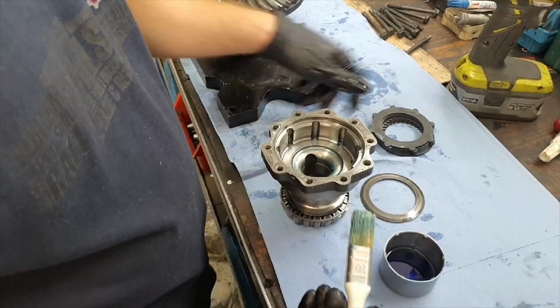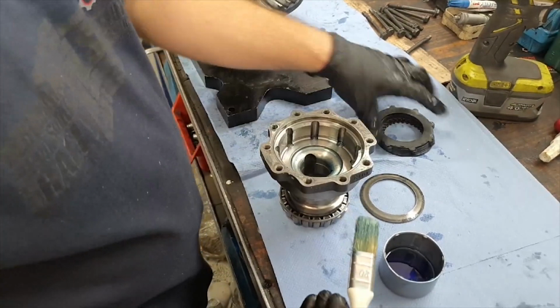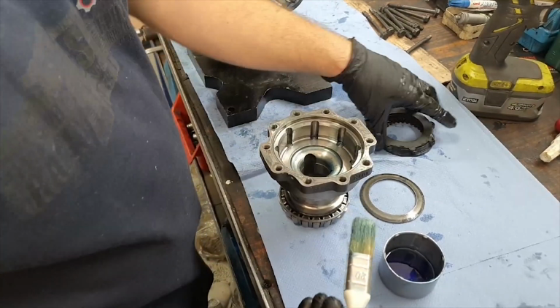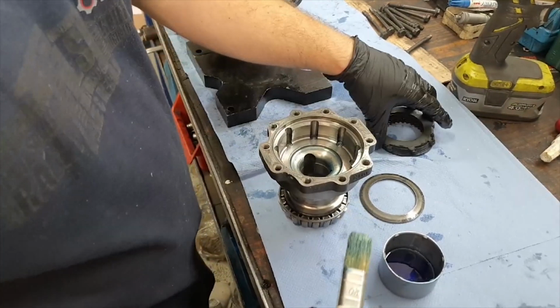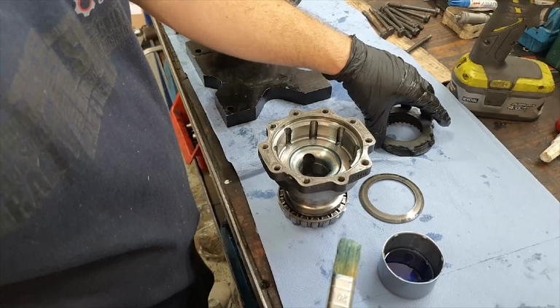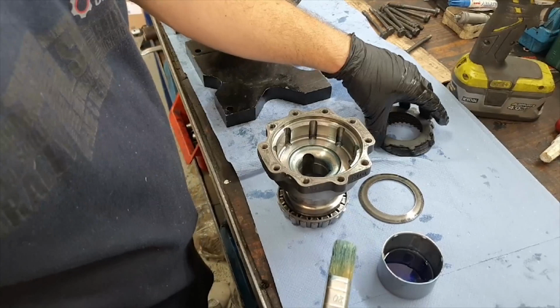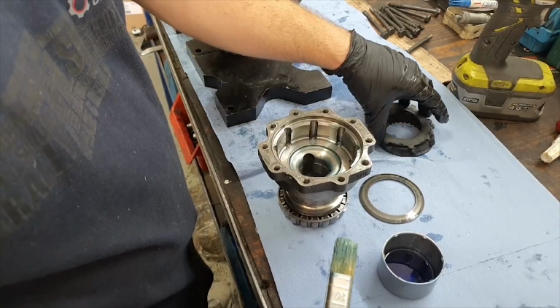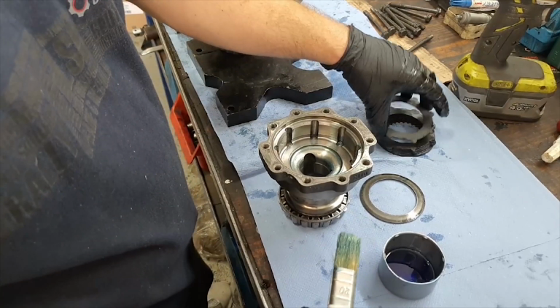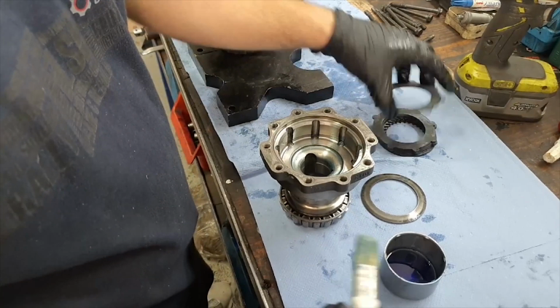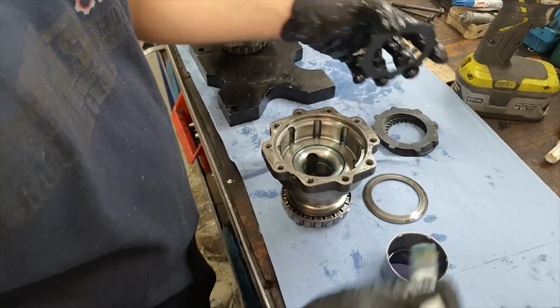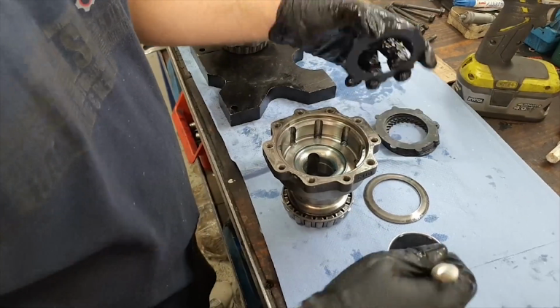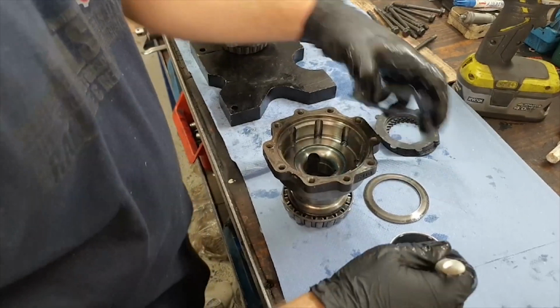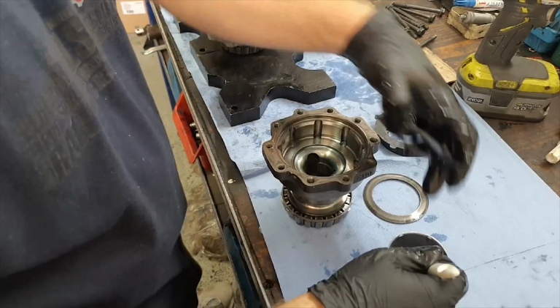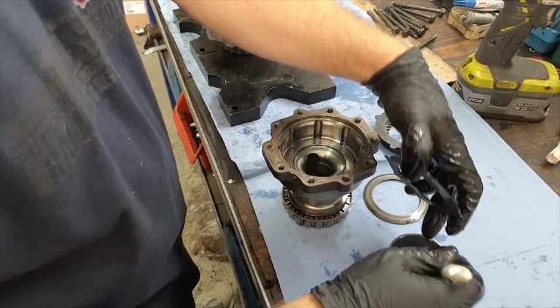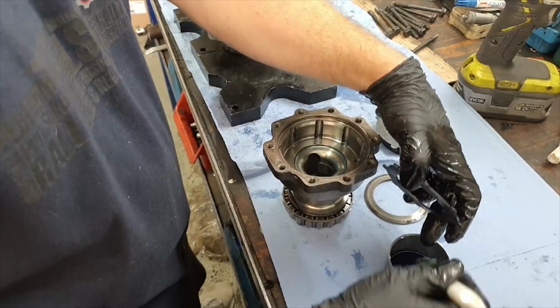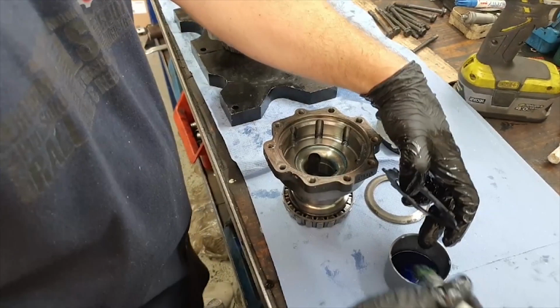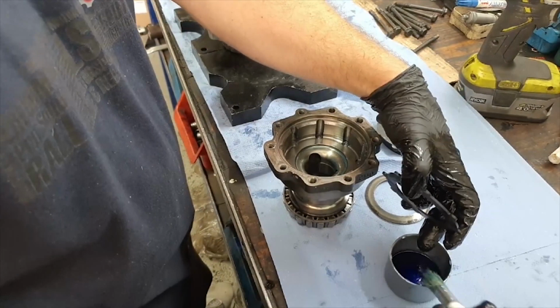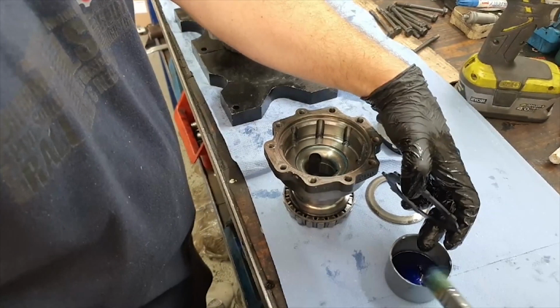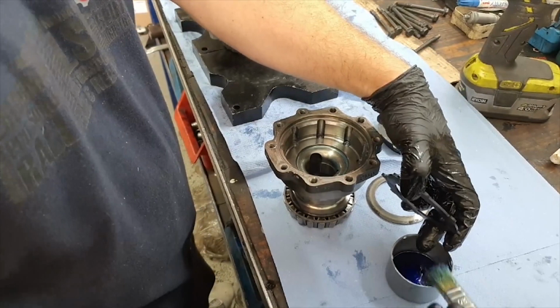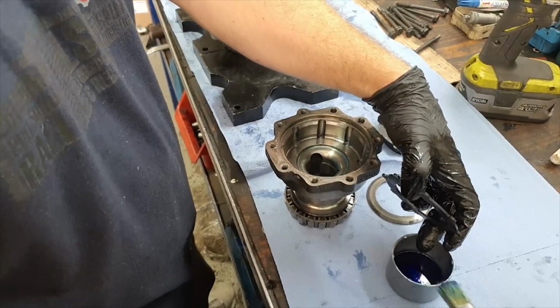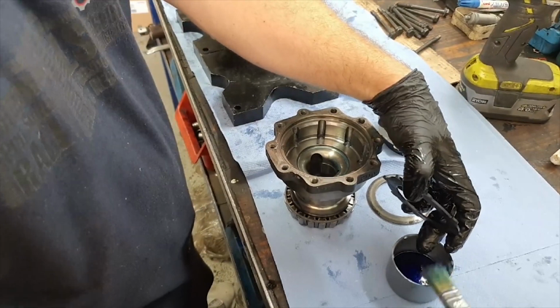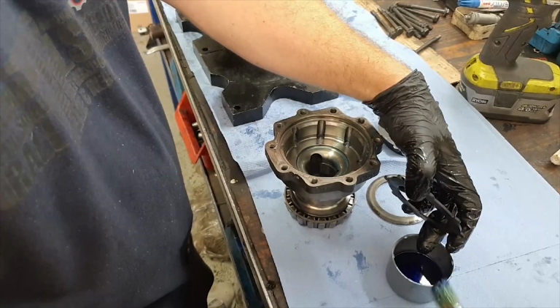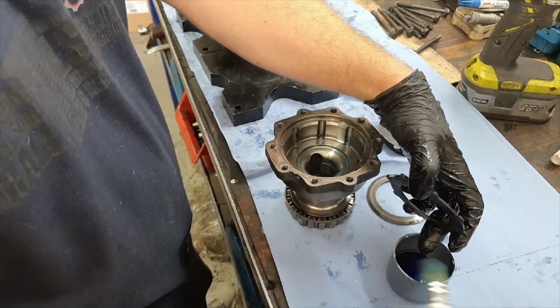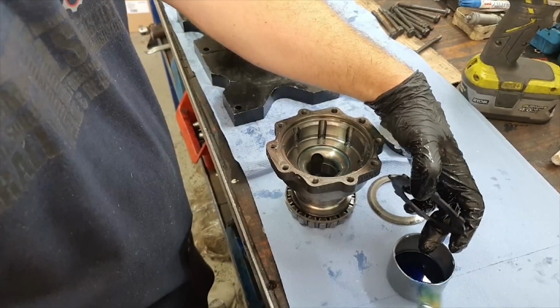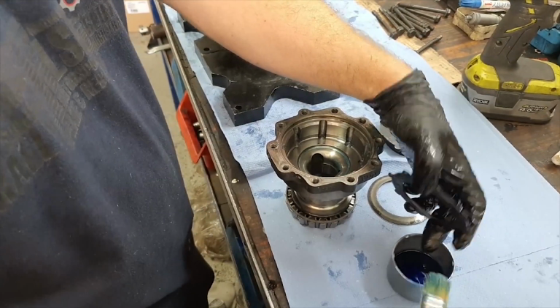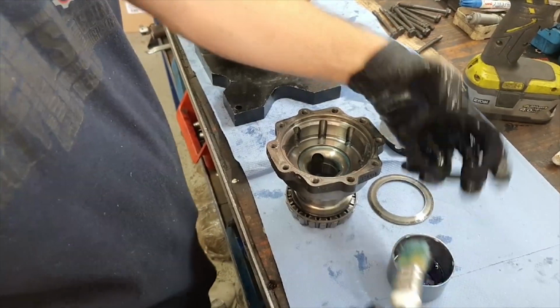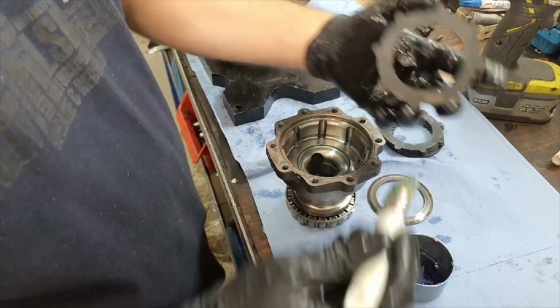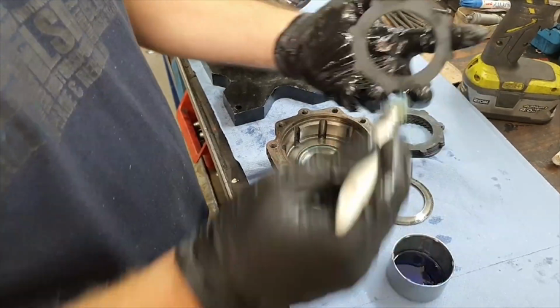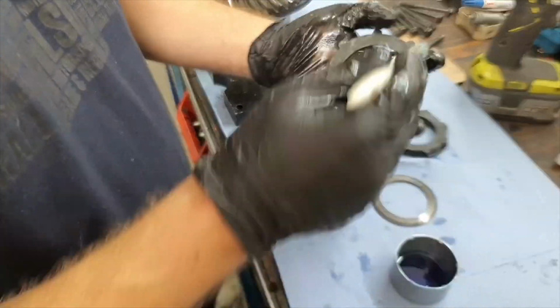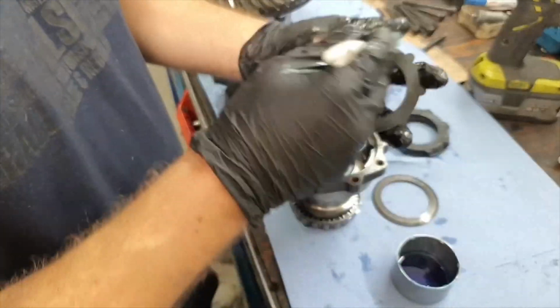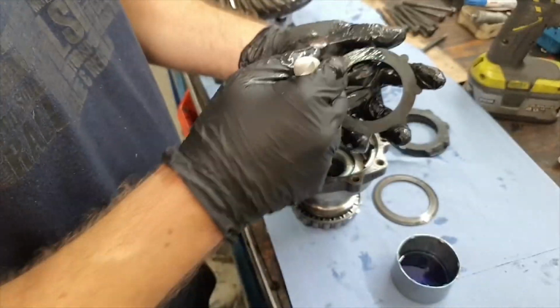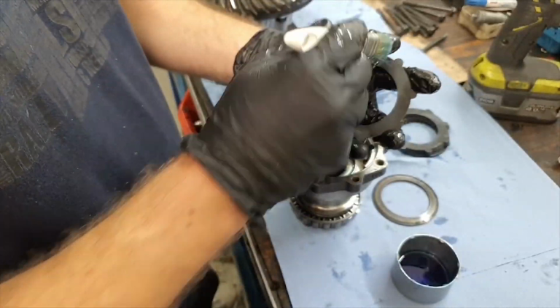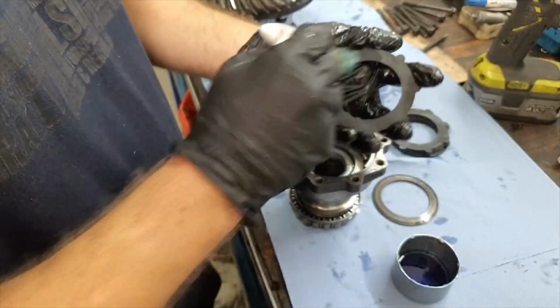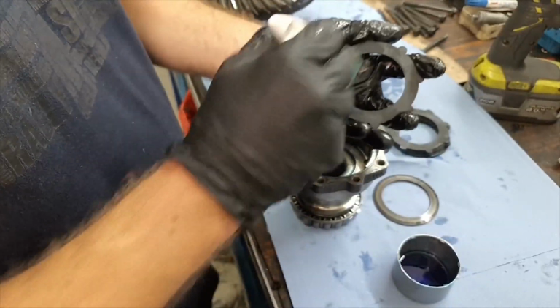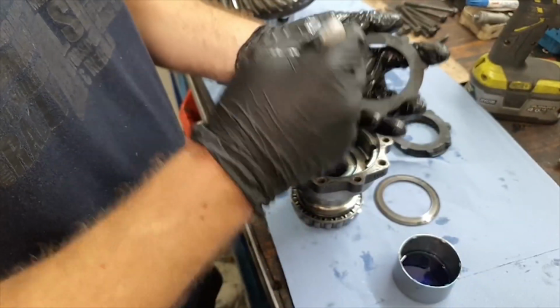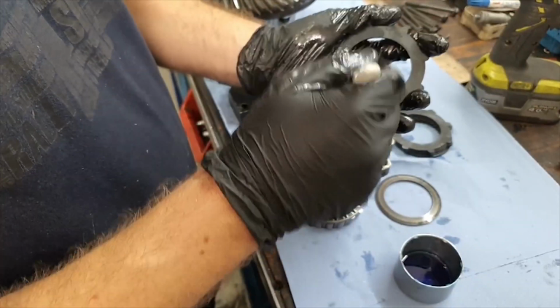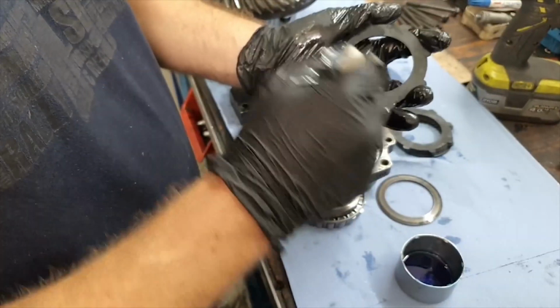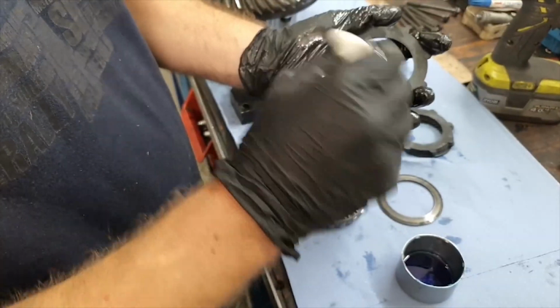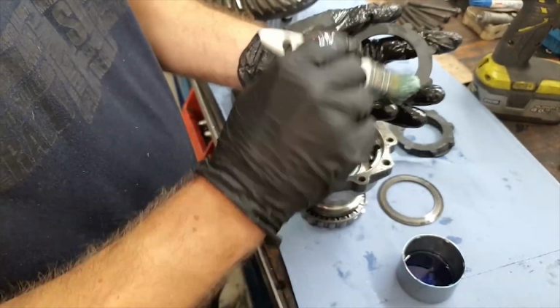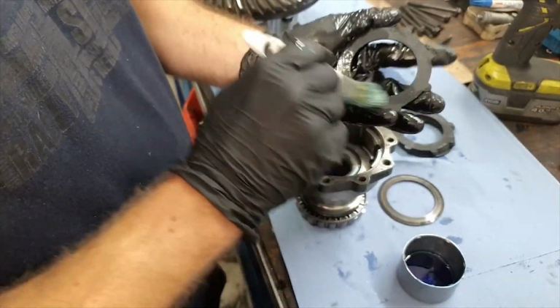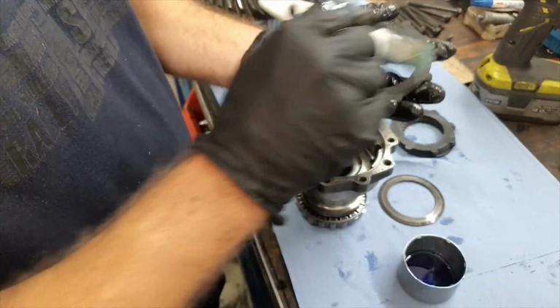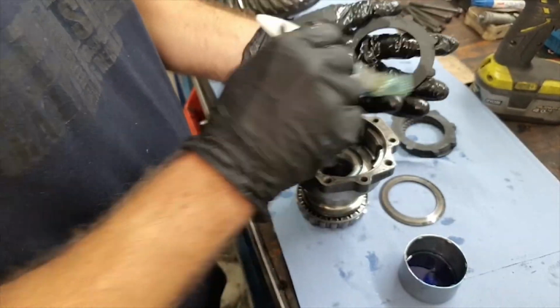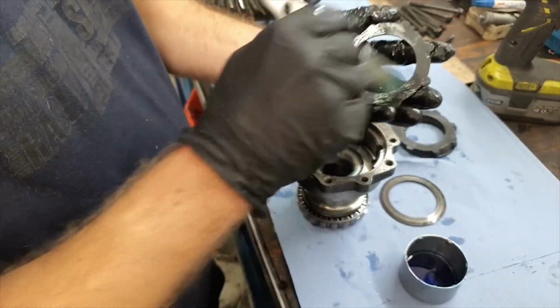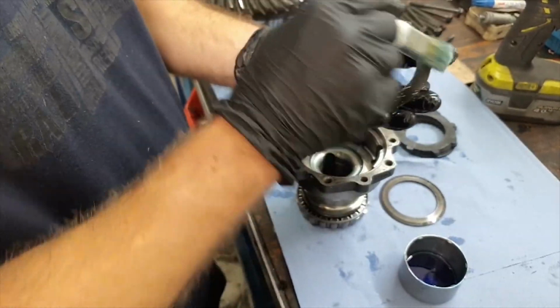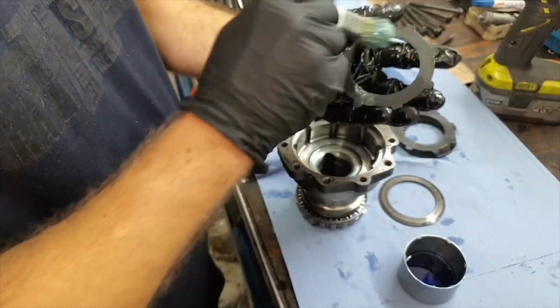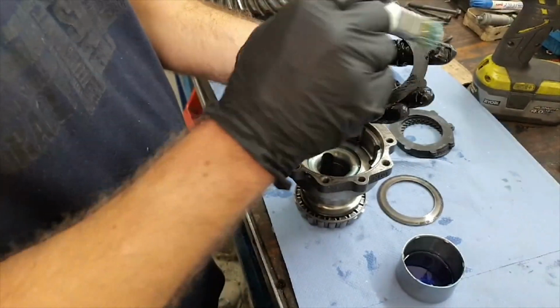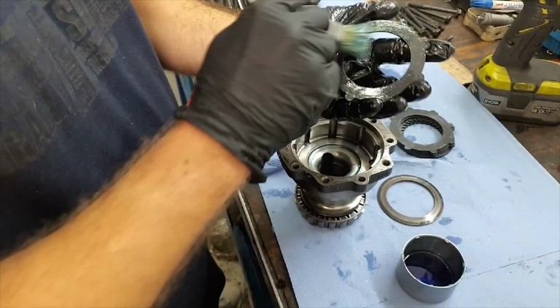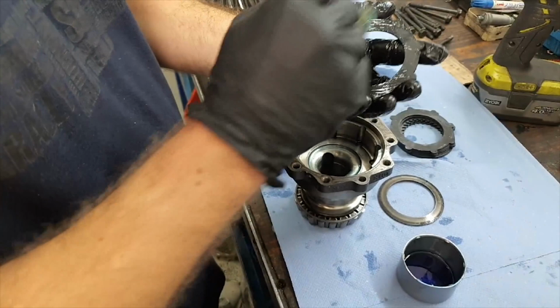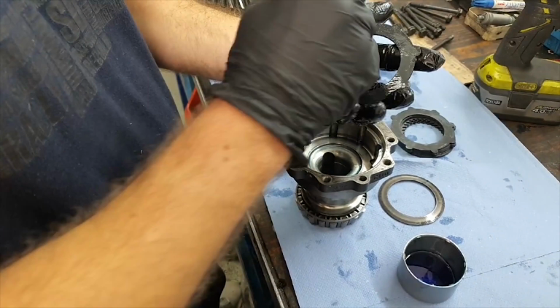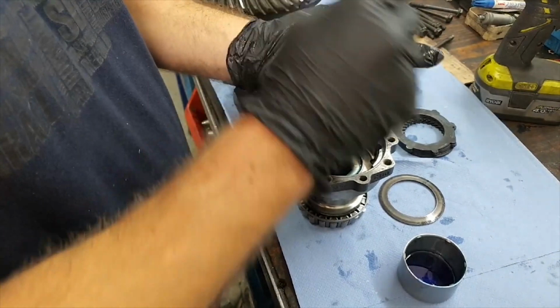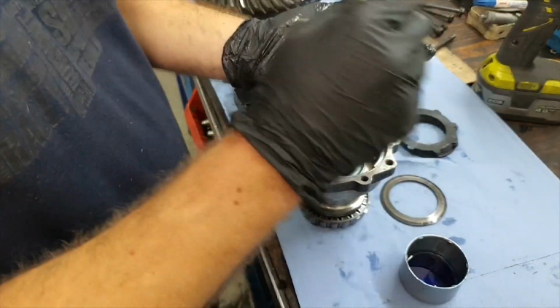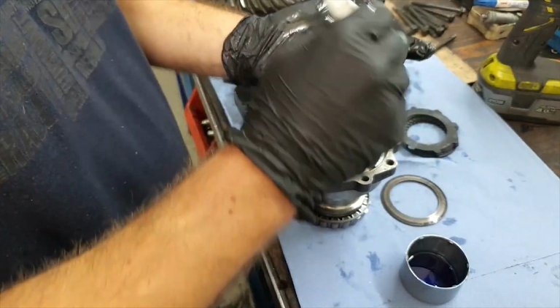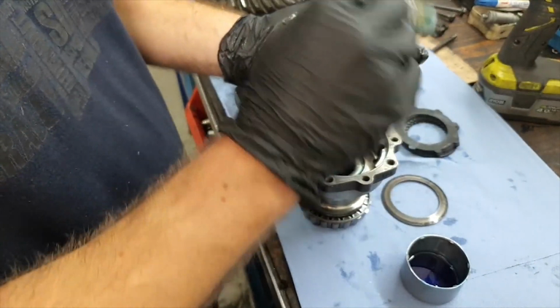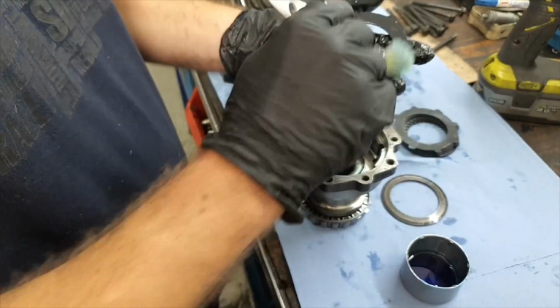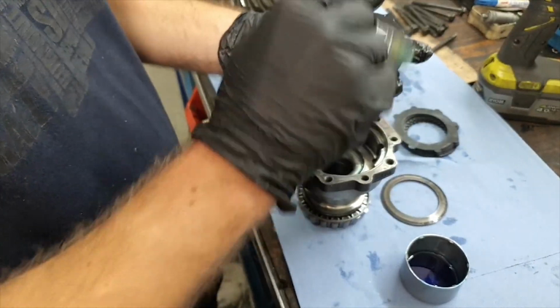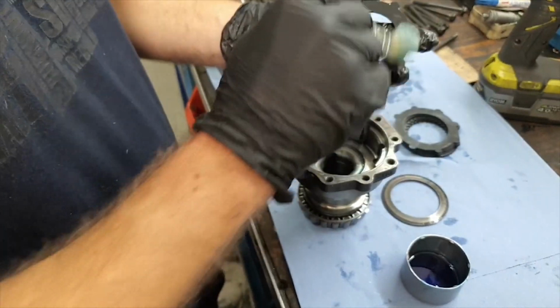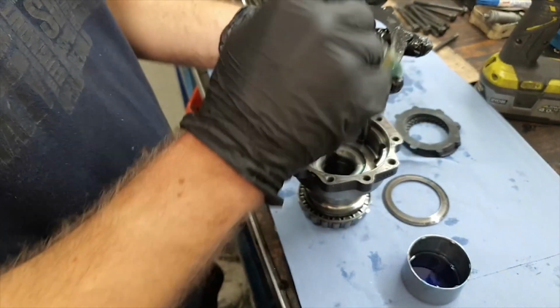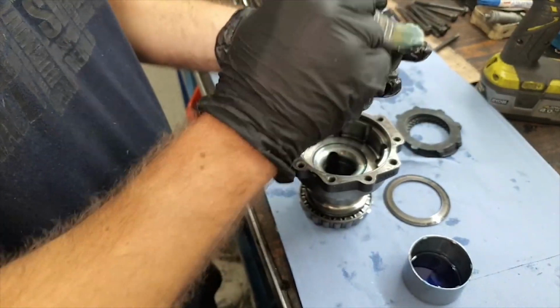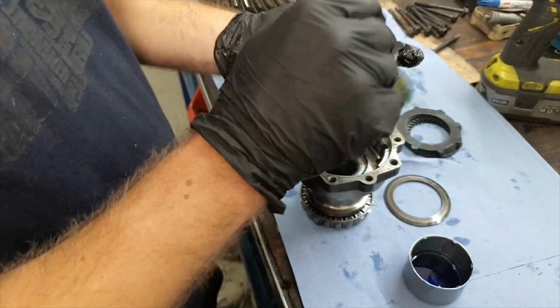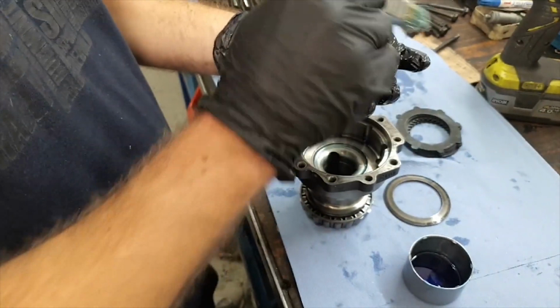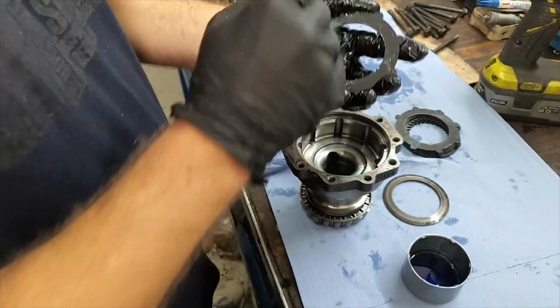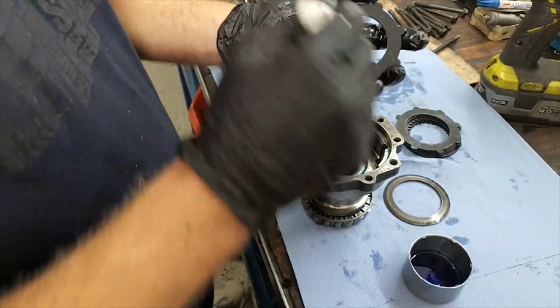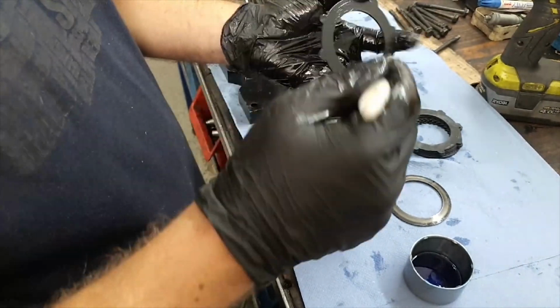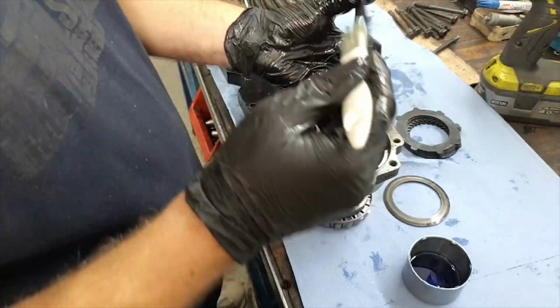Beginning the clutch stack for the cap side: start with the dog-ear plate and finish with the thick friction plate, just as on the other side.